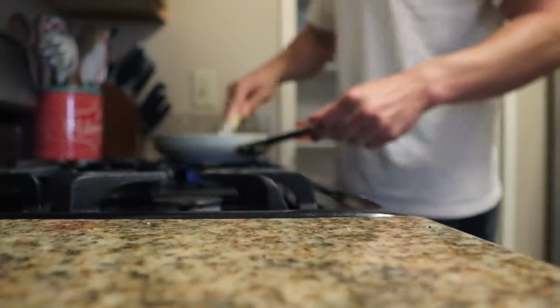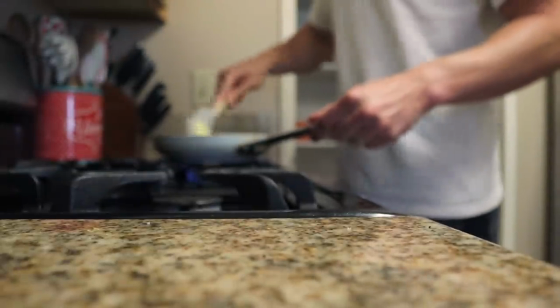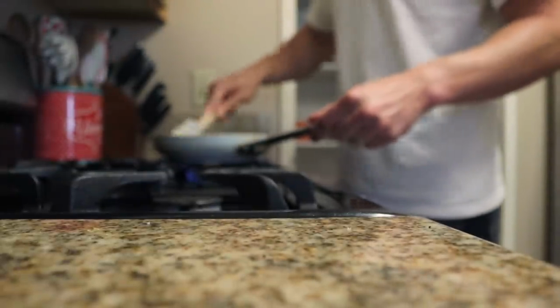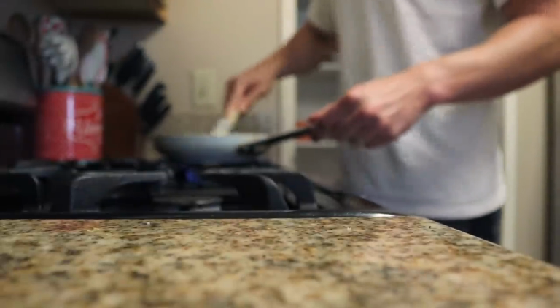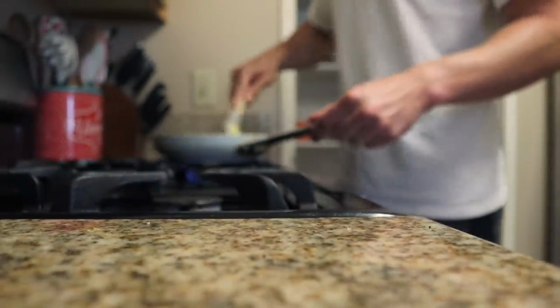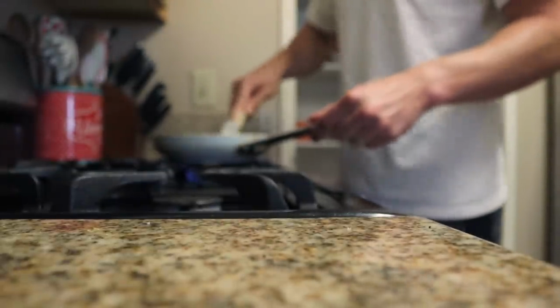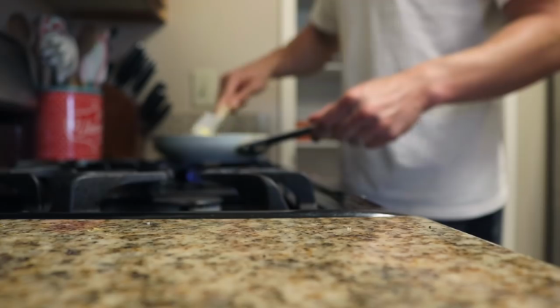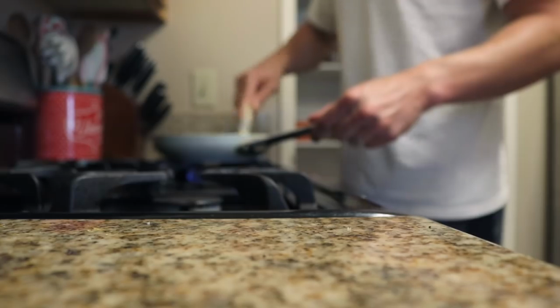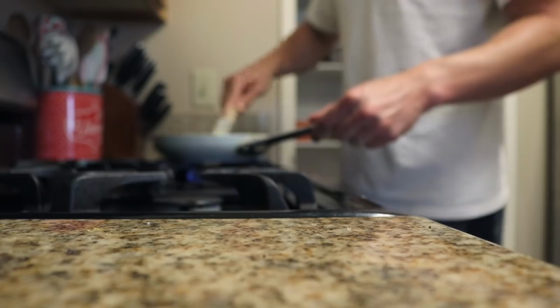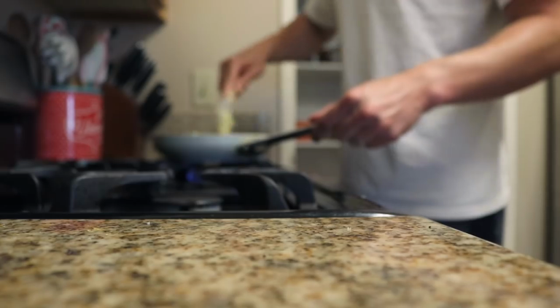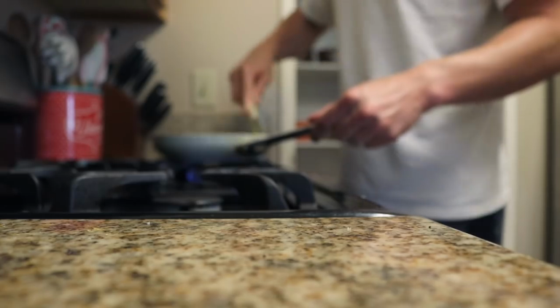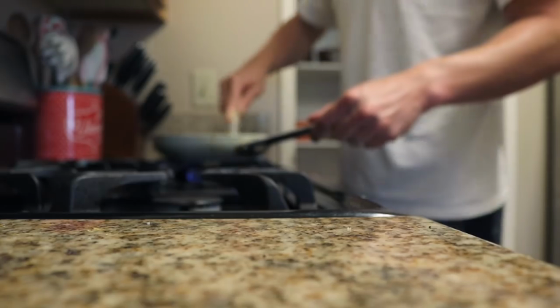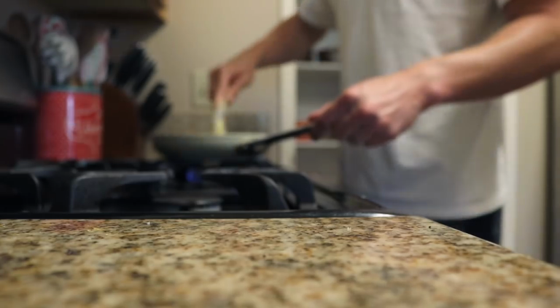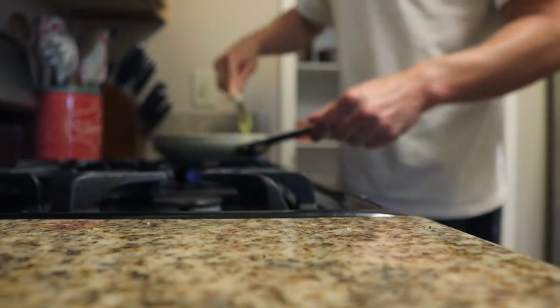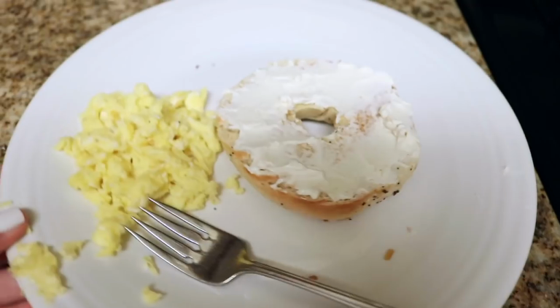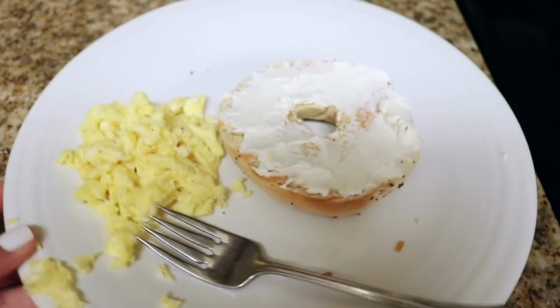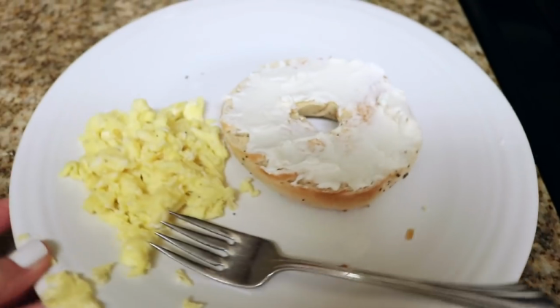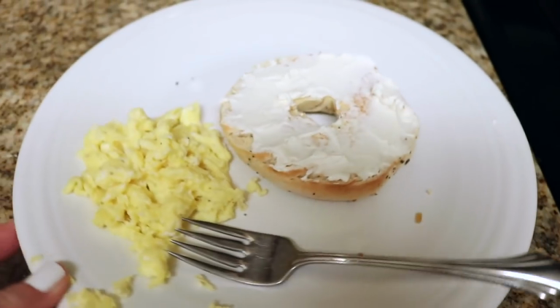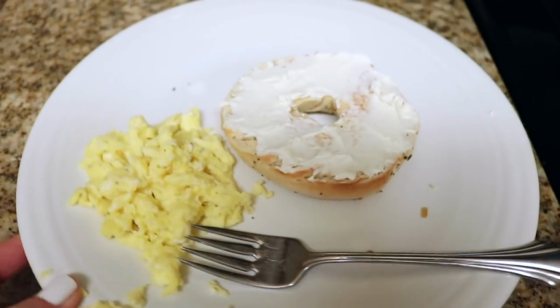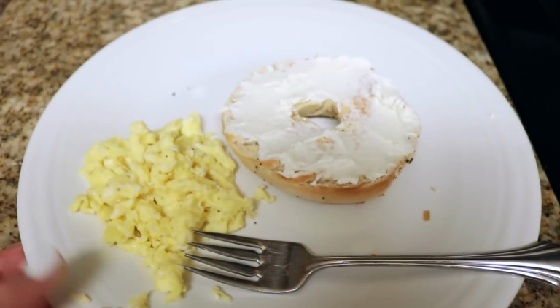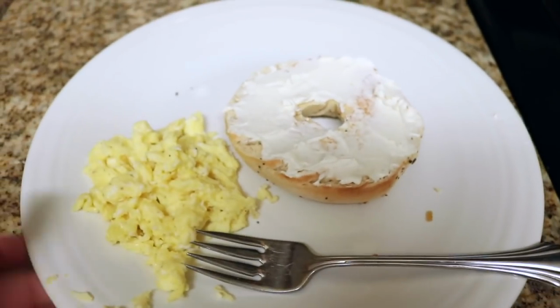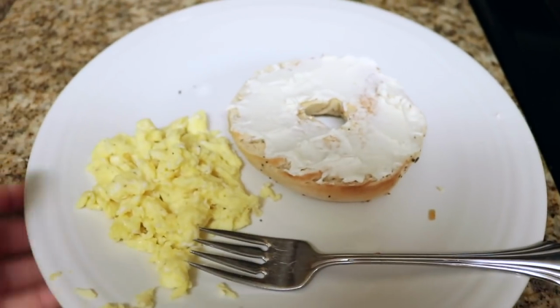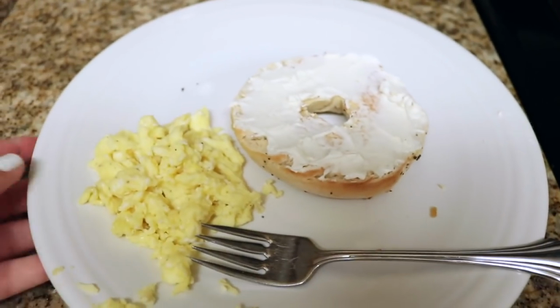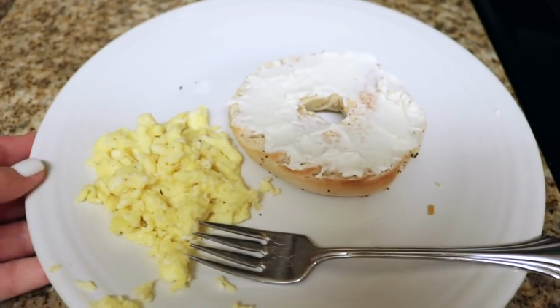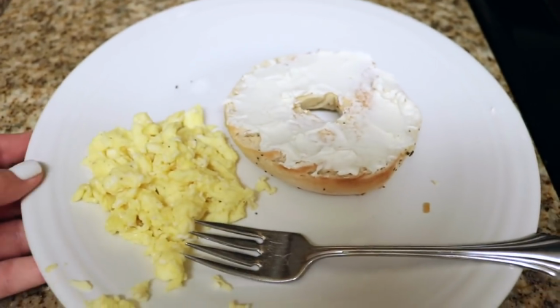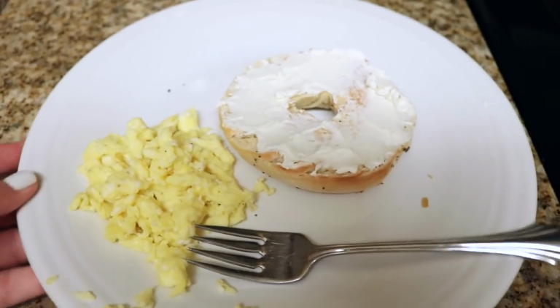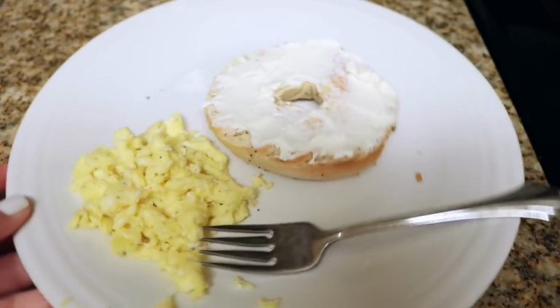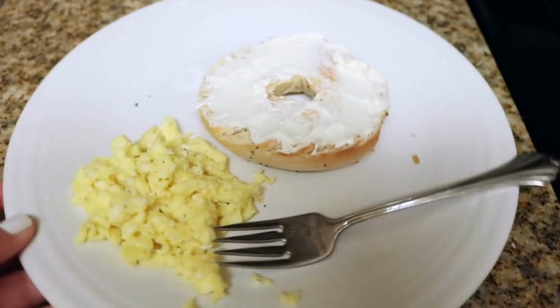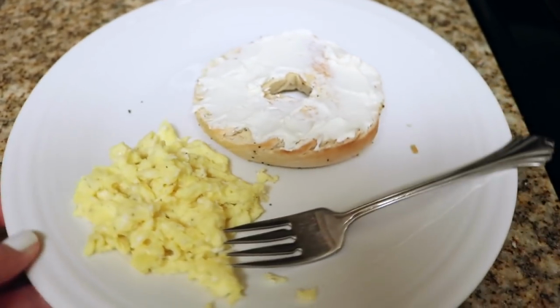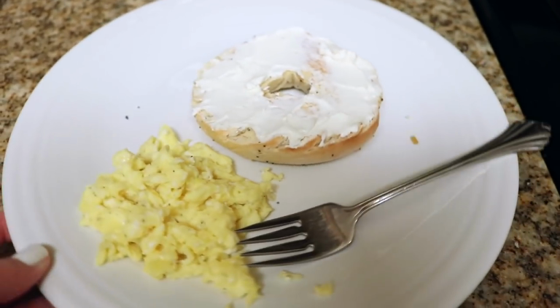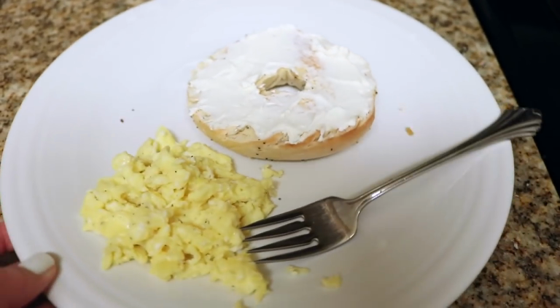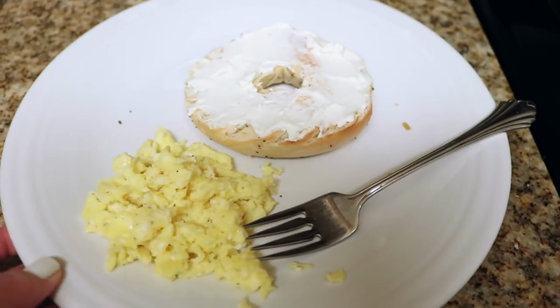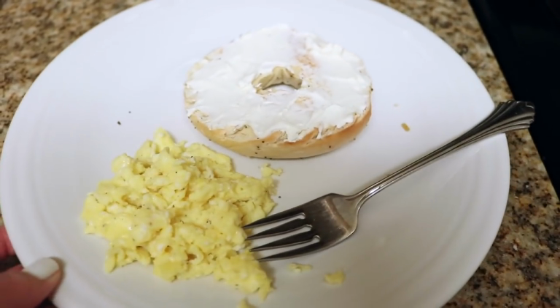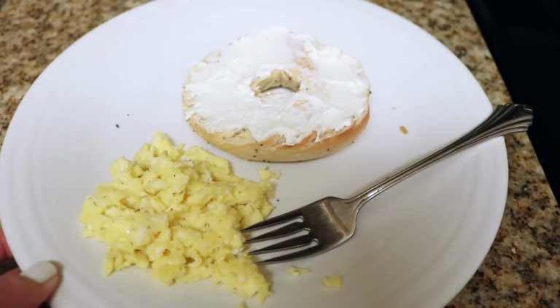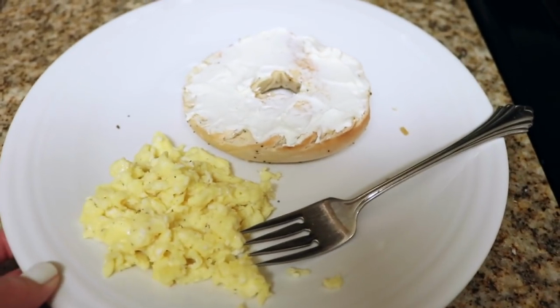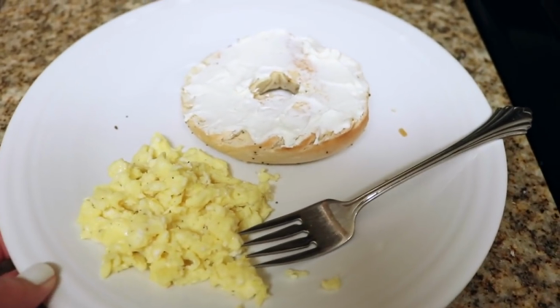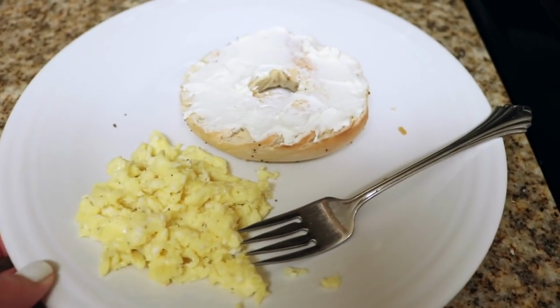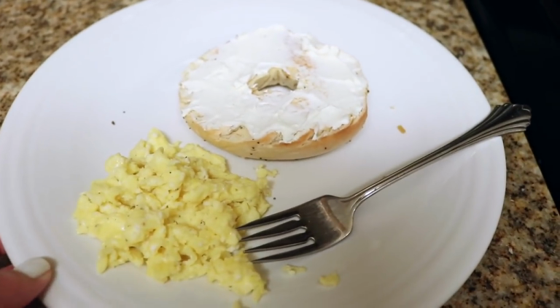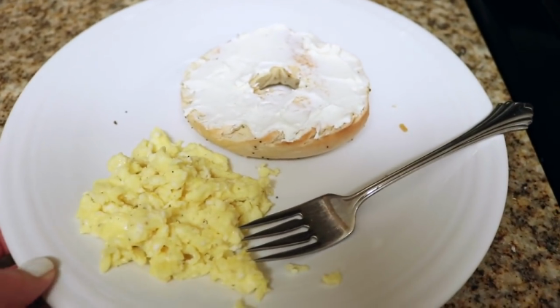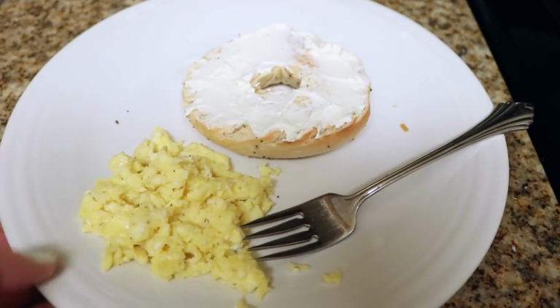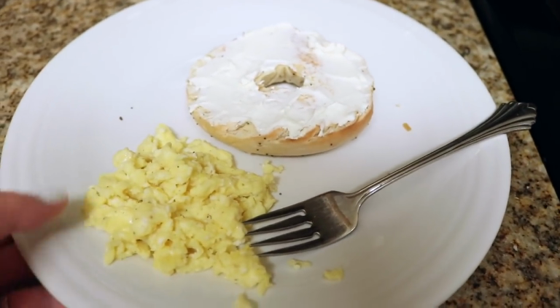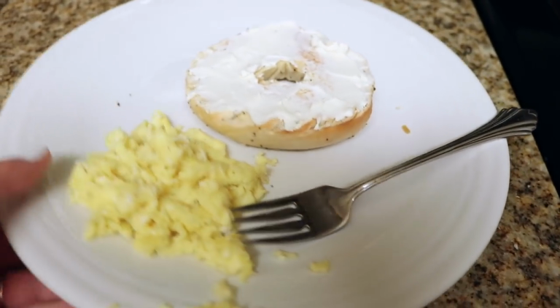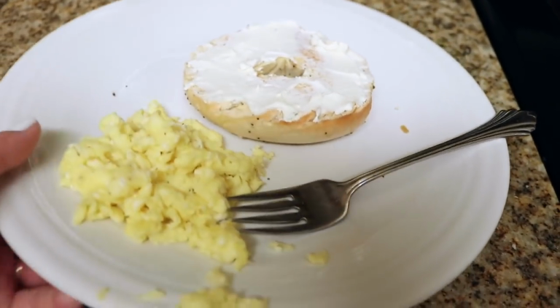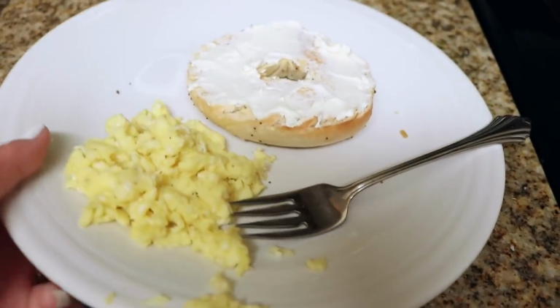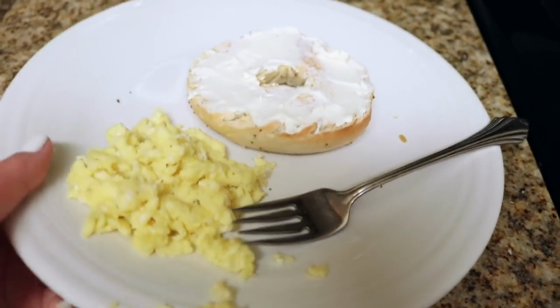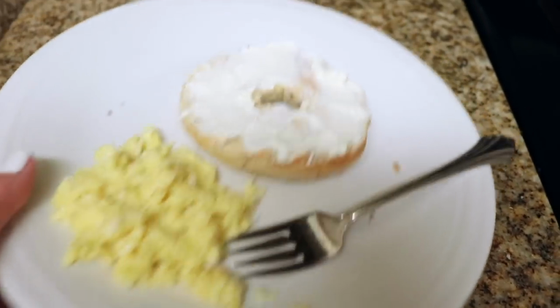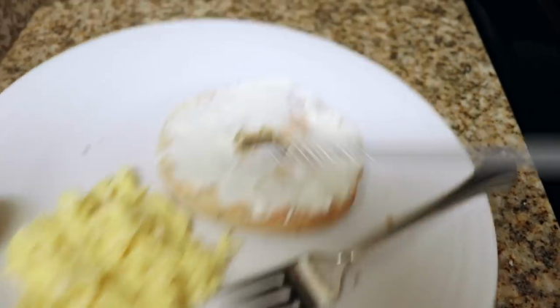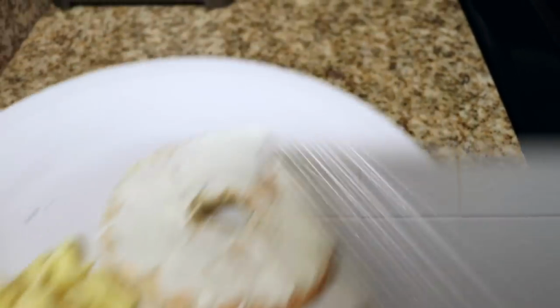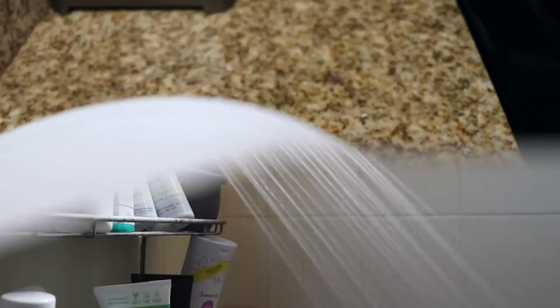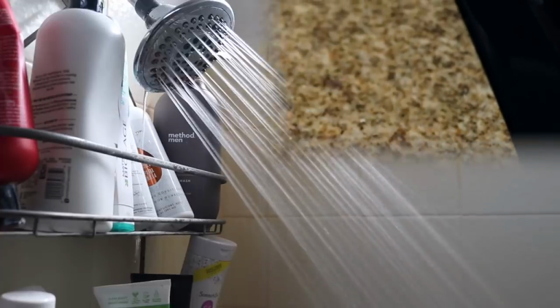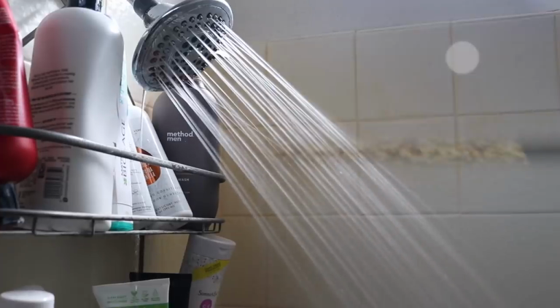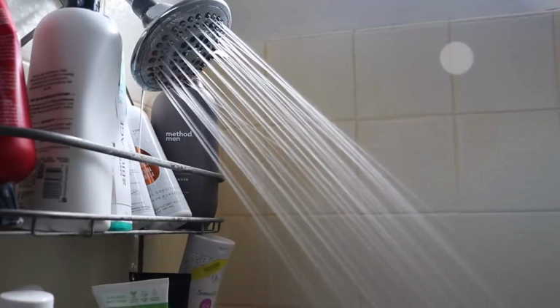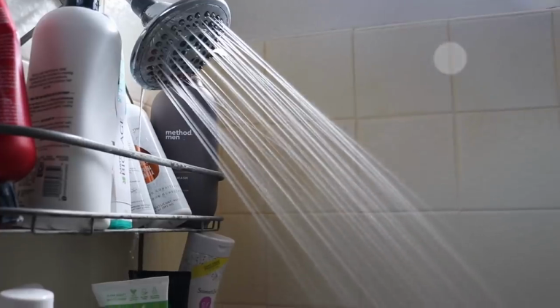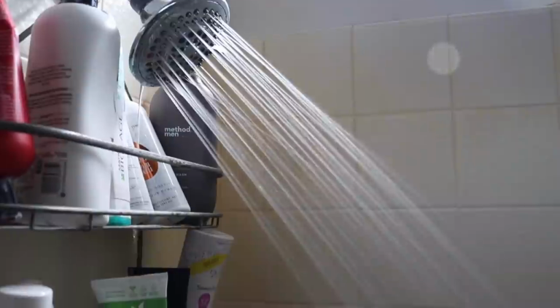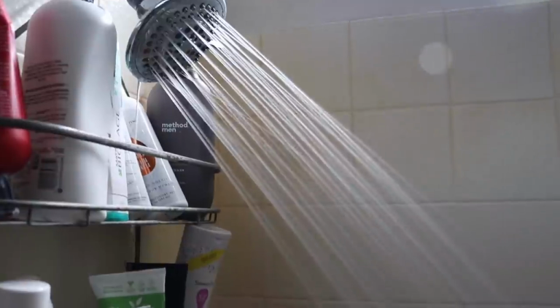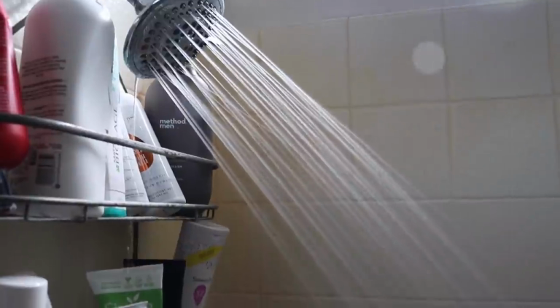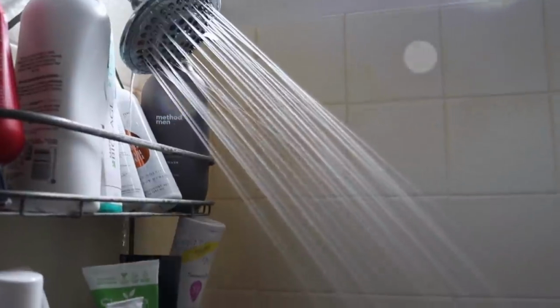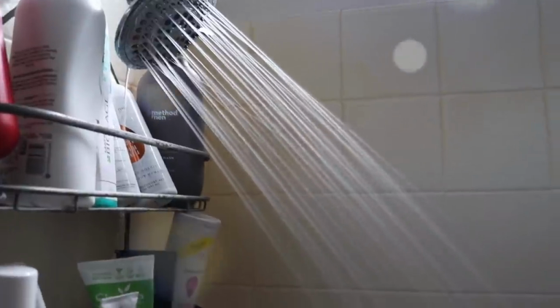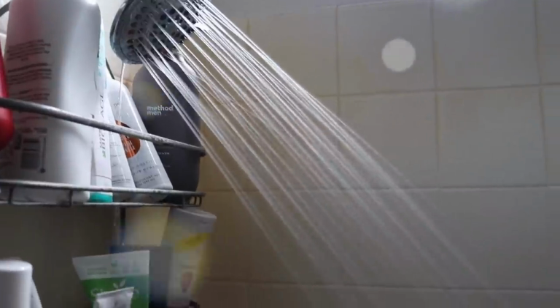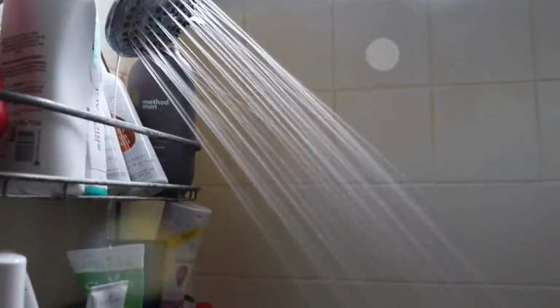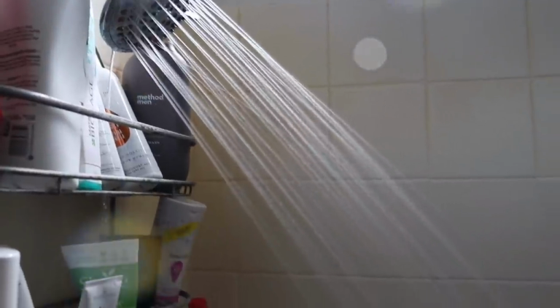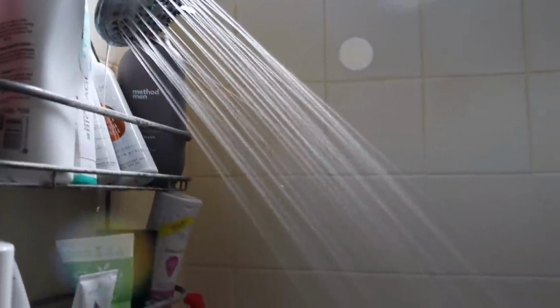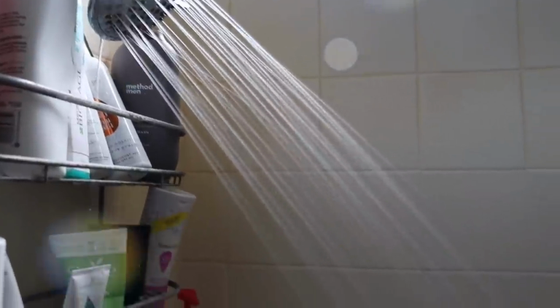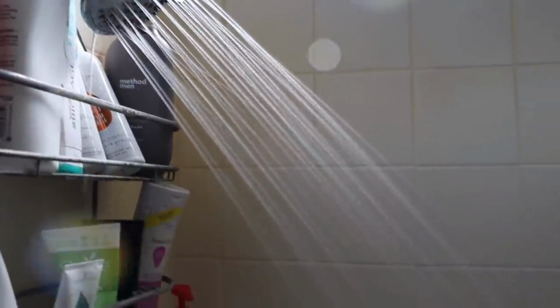Once everything is done, I just had some scrambled eggs and half a bagel, scarfed that down, and then I moved on with my day to a shower.